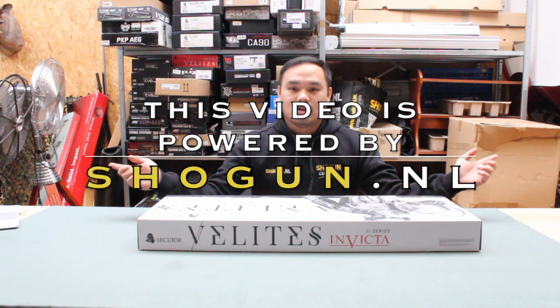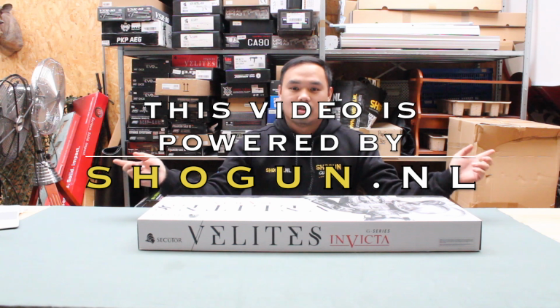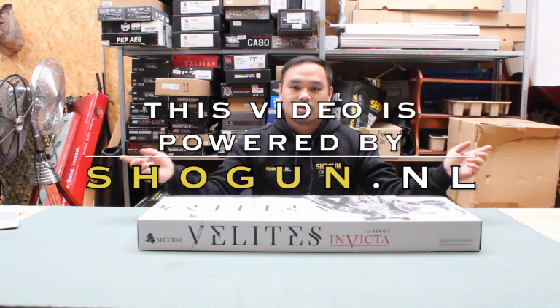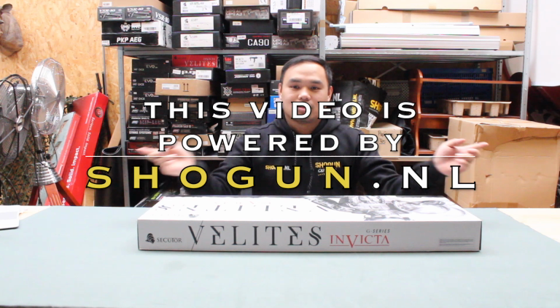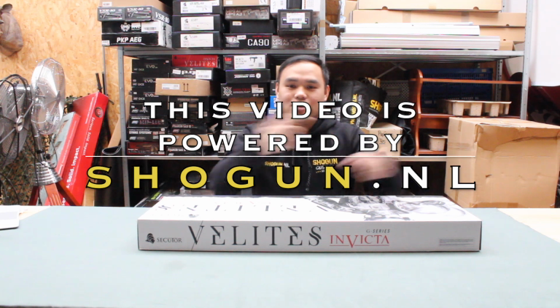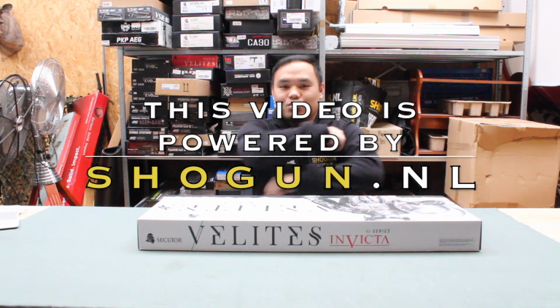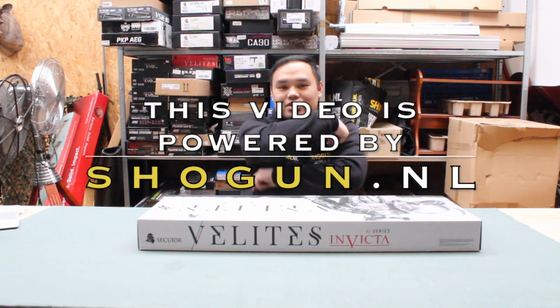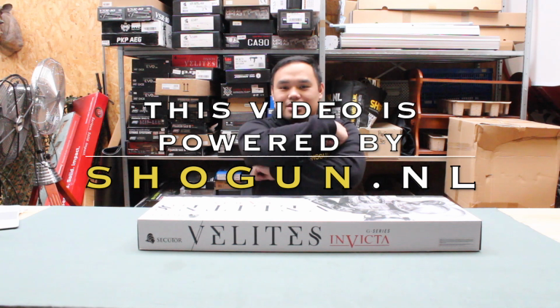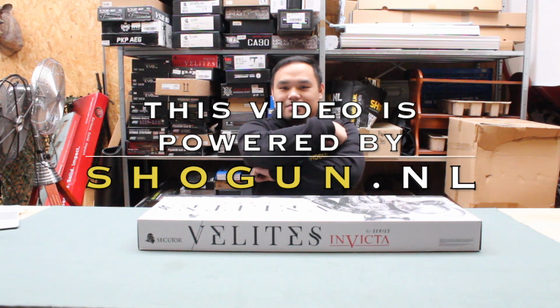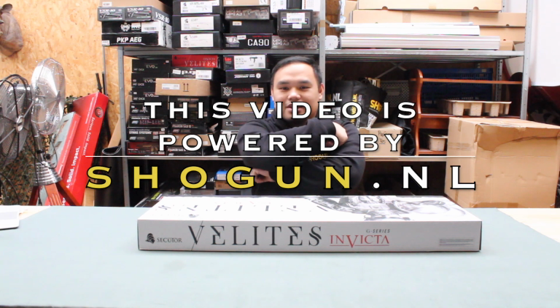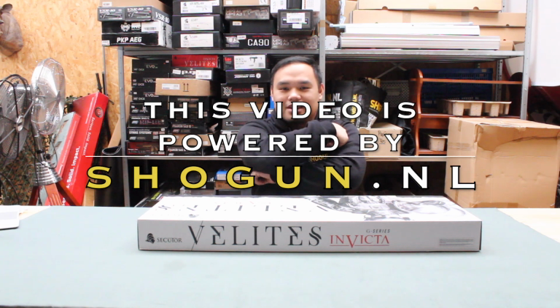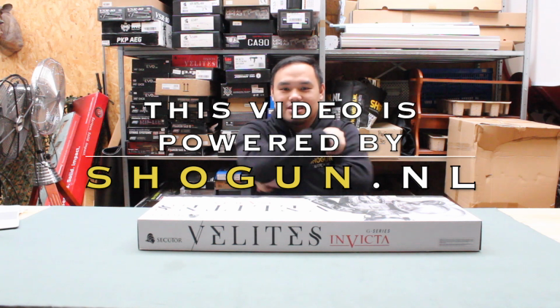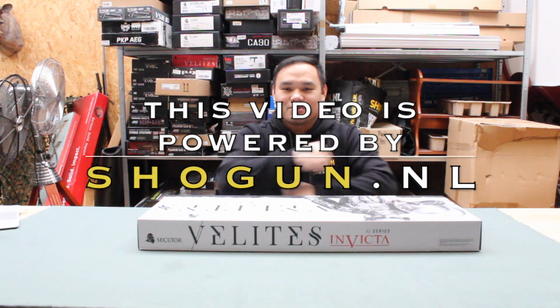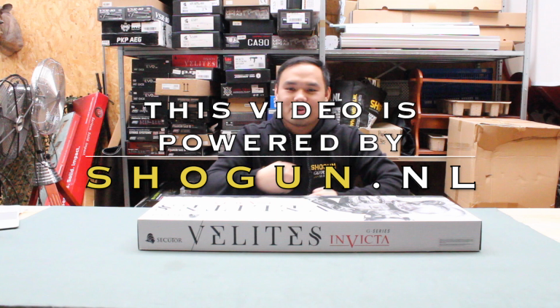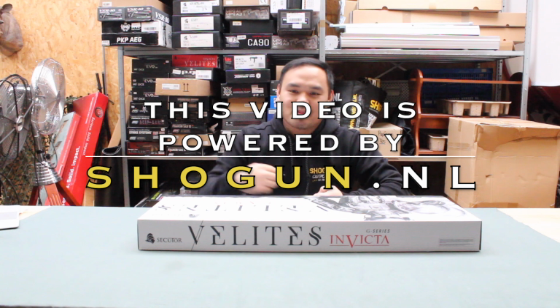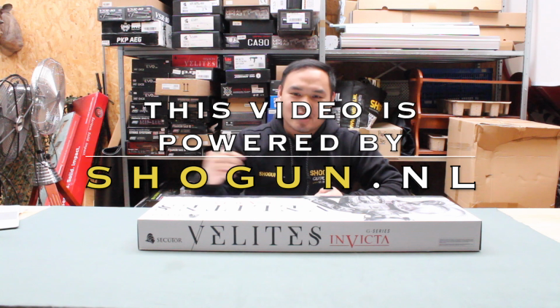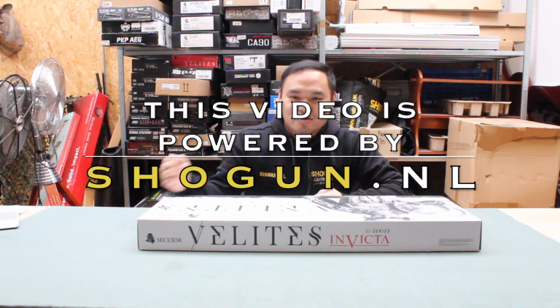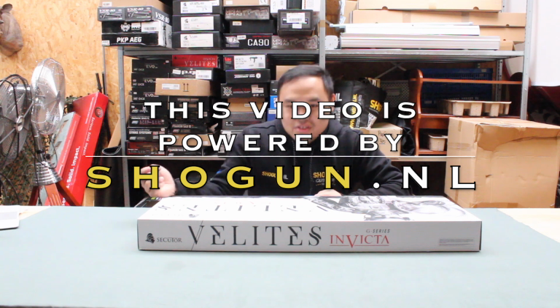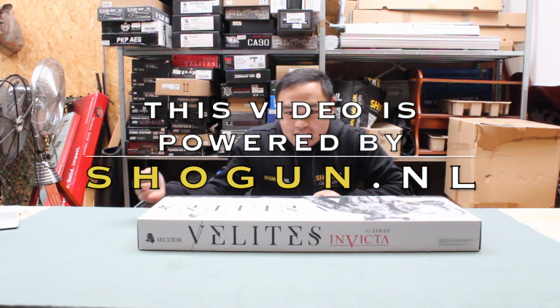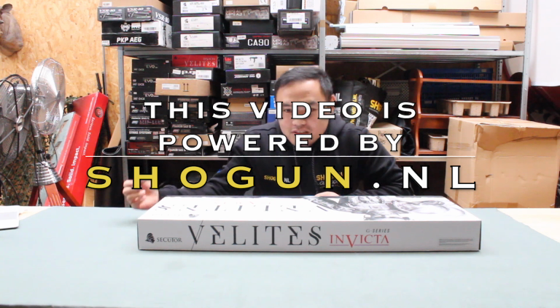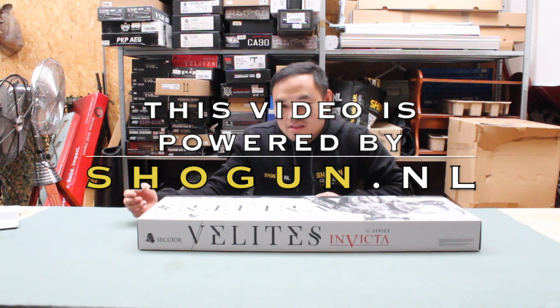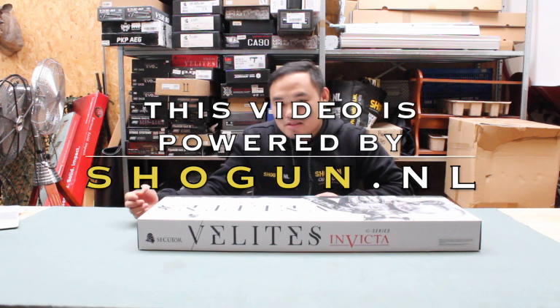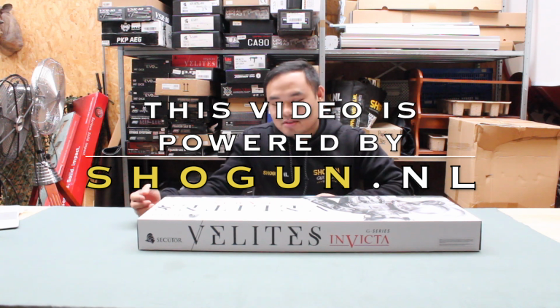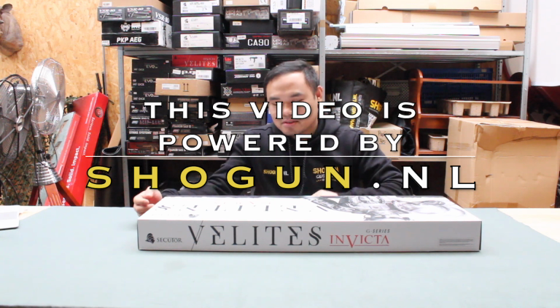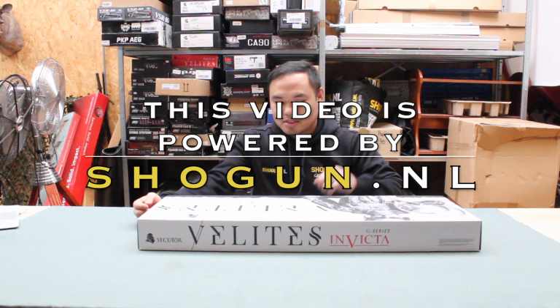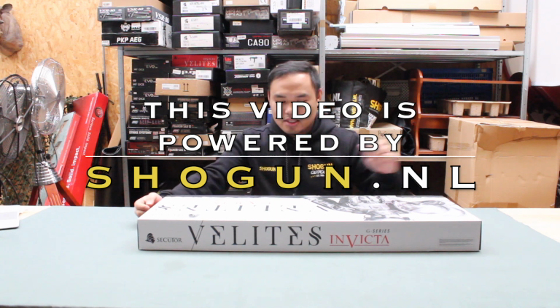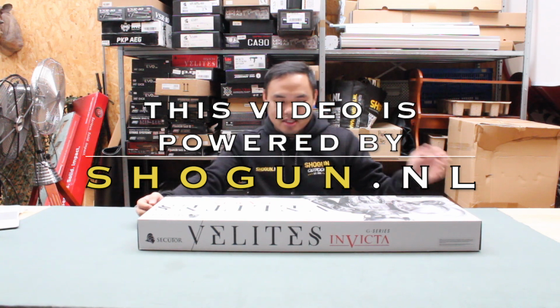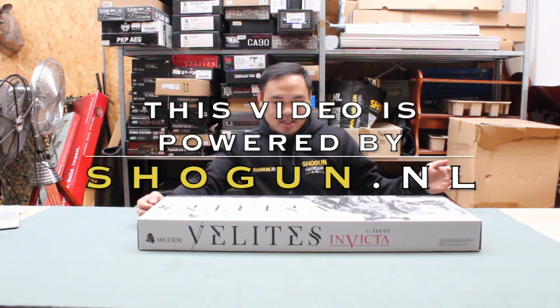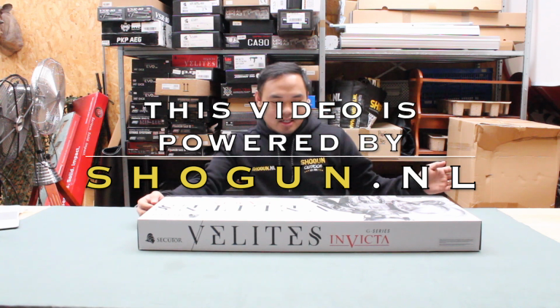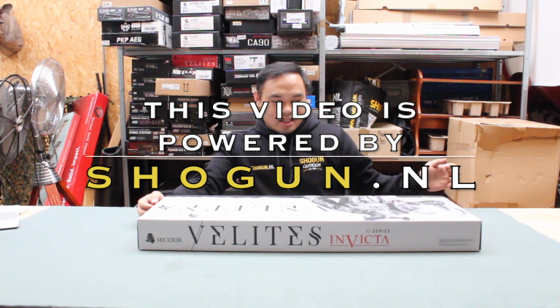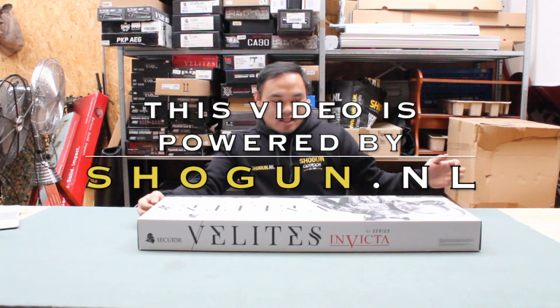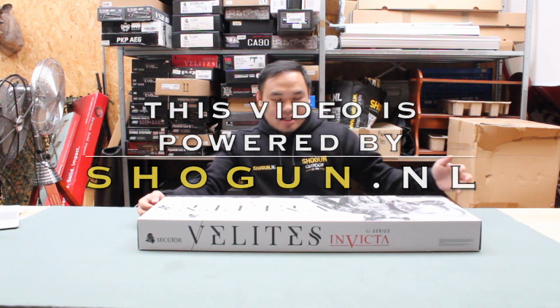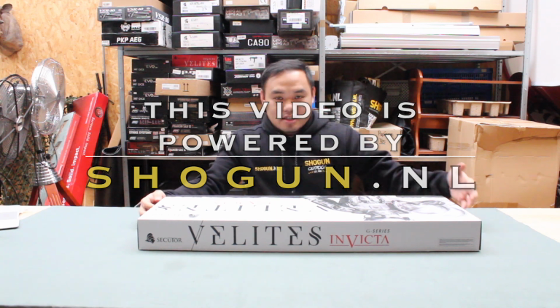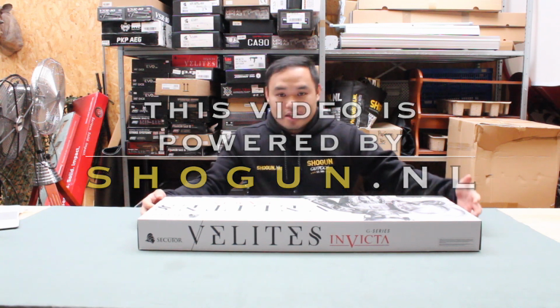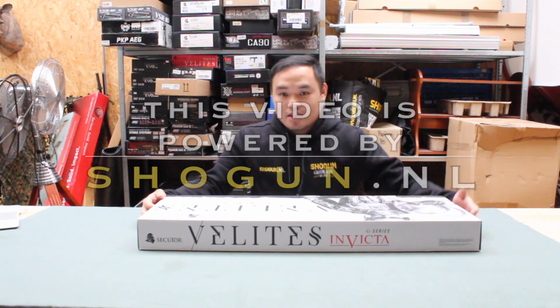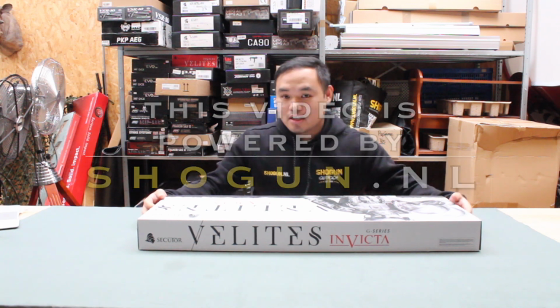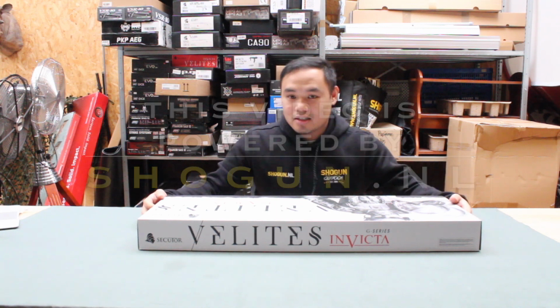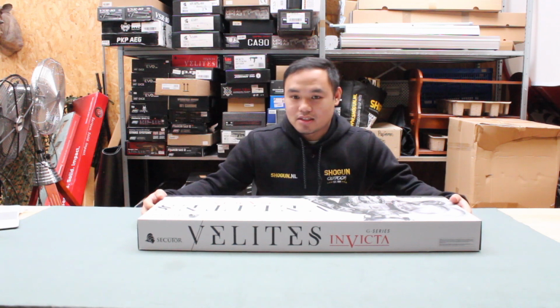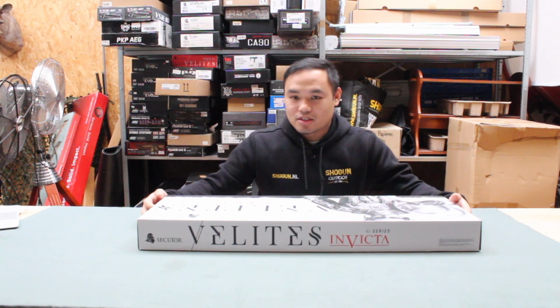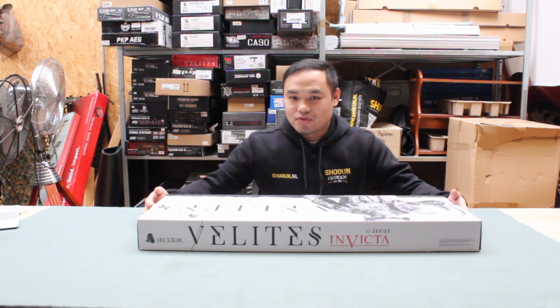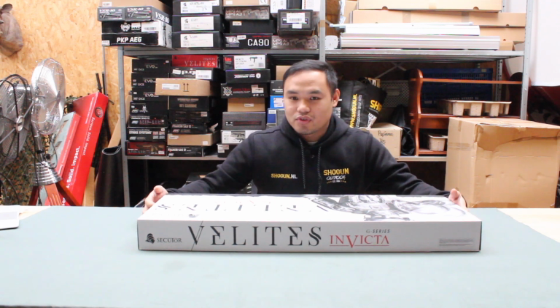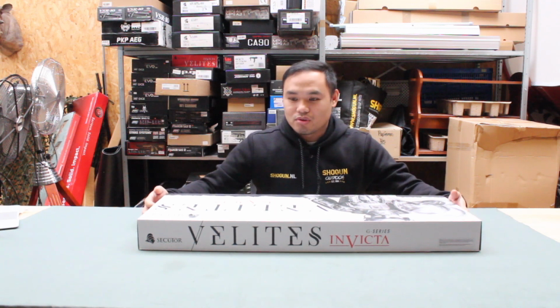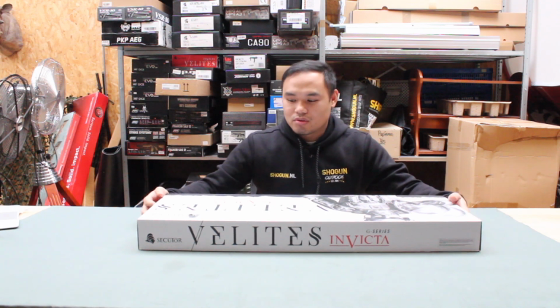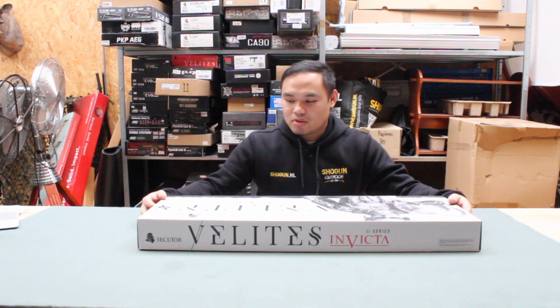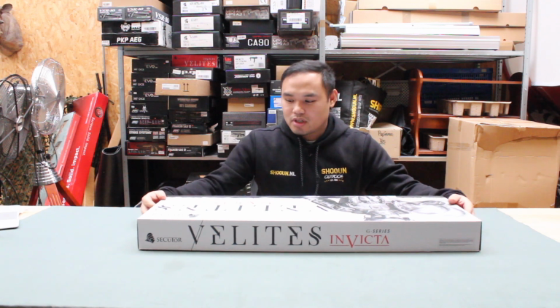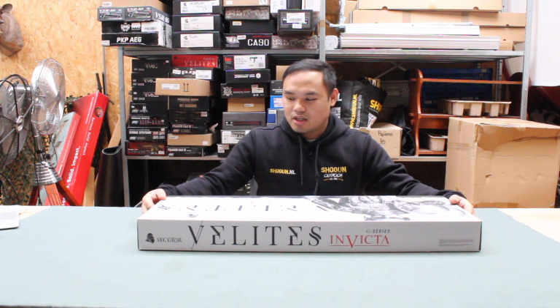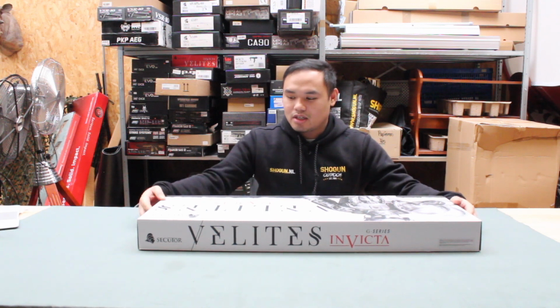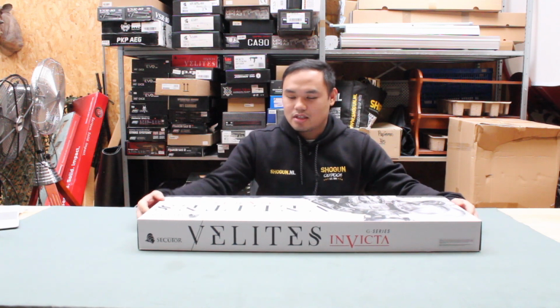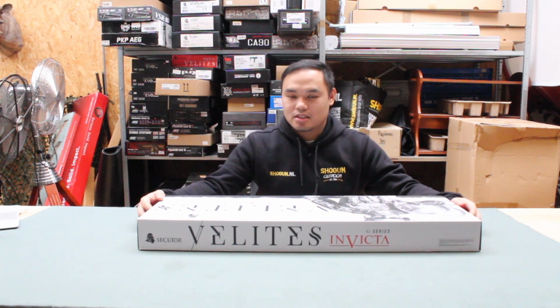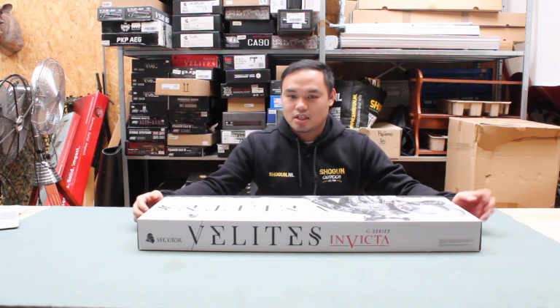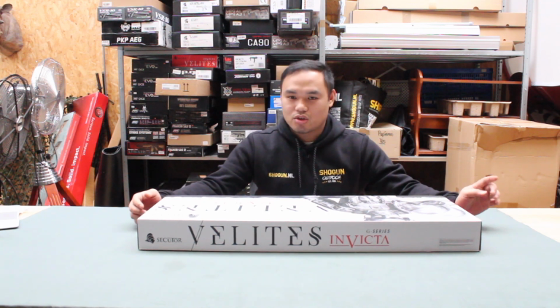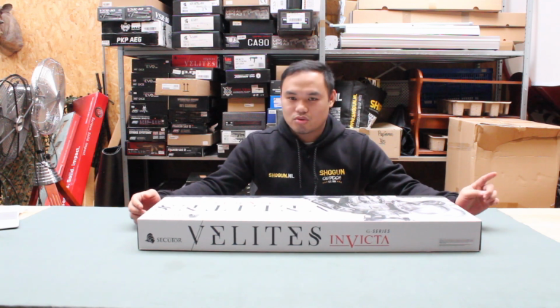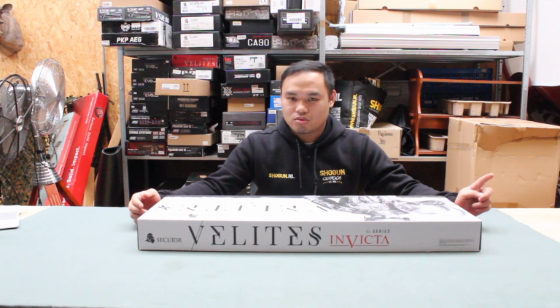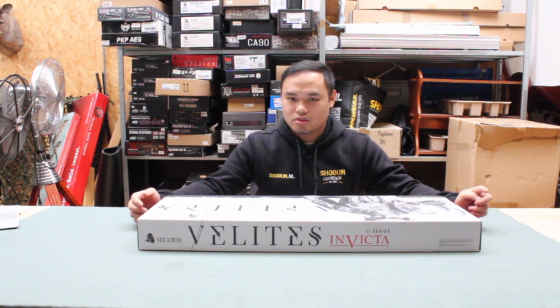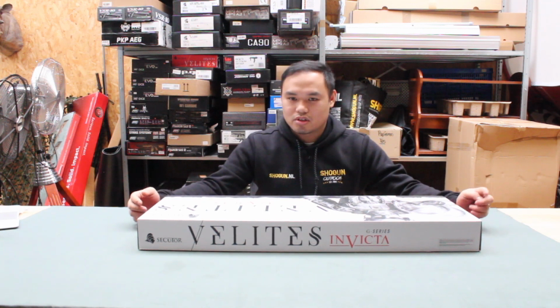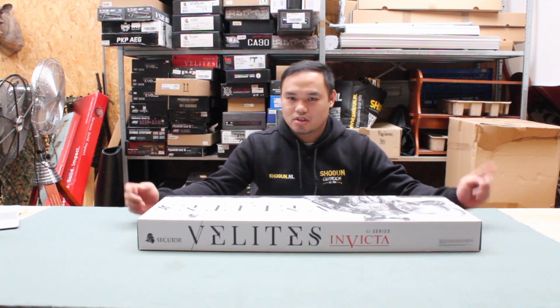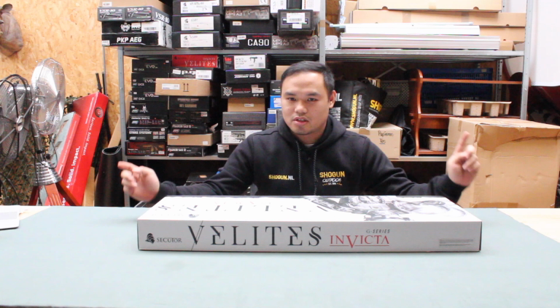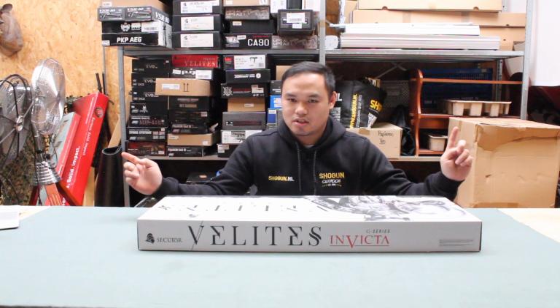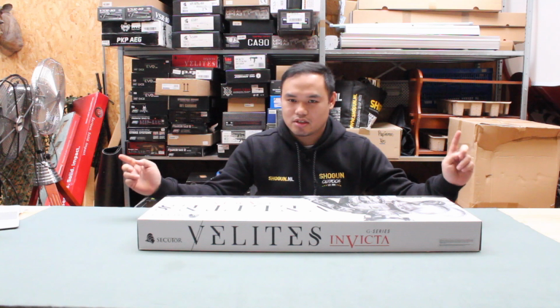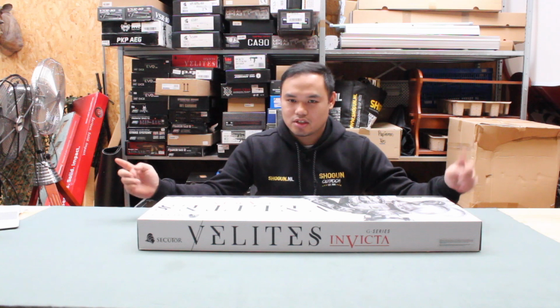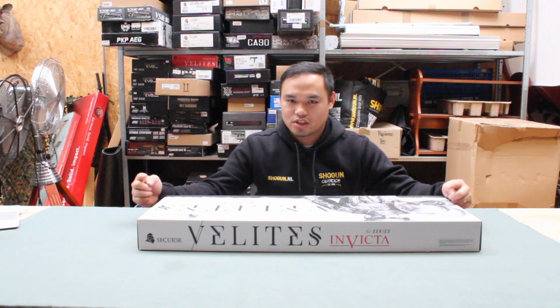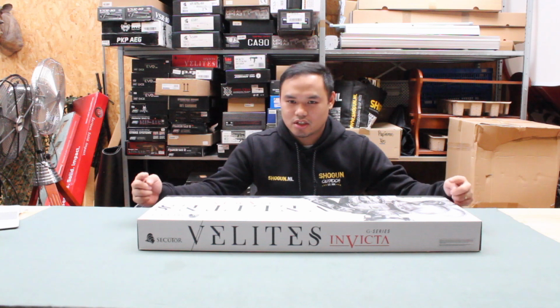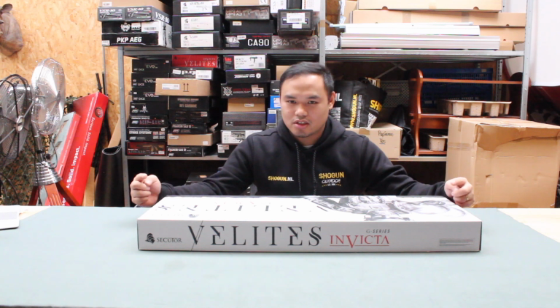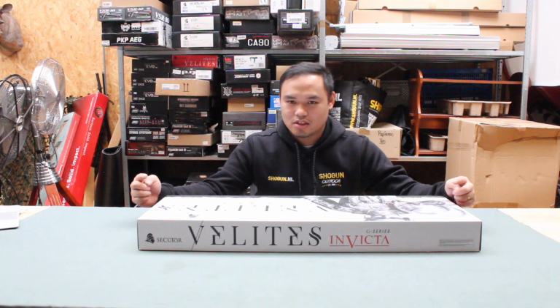What's up guys, welcome back to the channel. Let's review a Secutor shotgun.